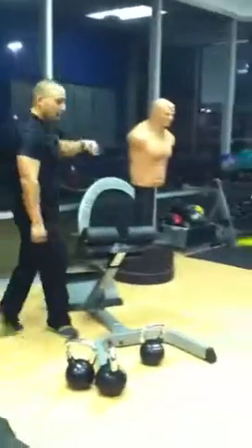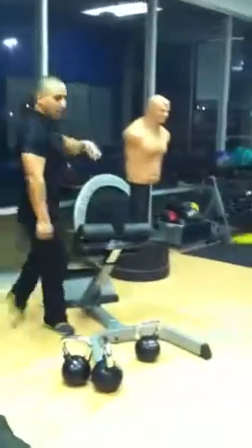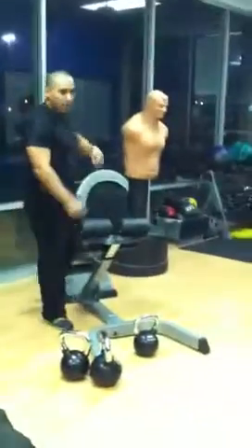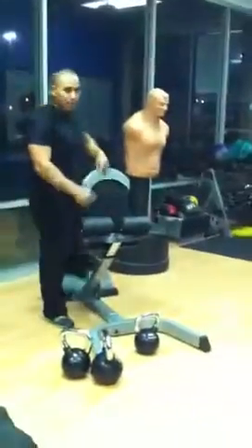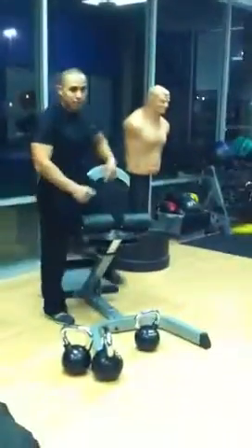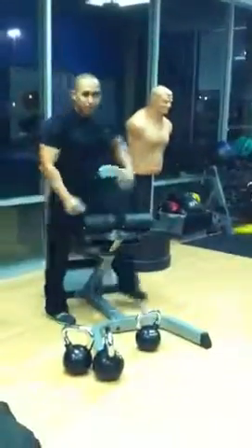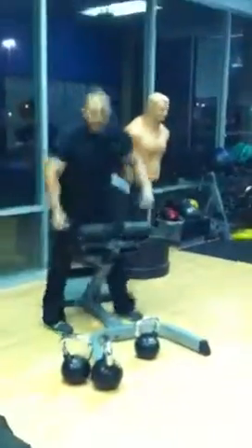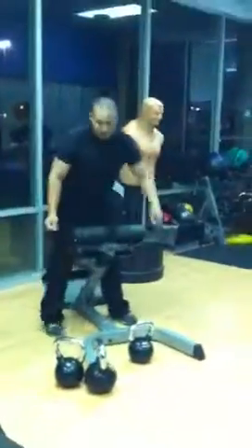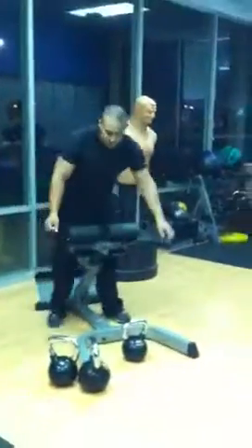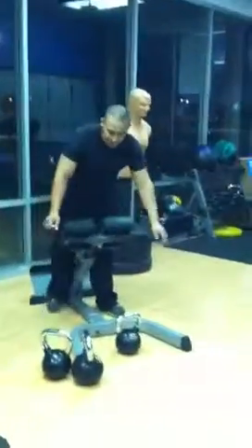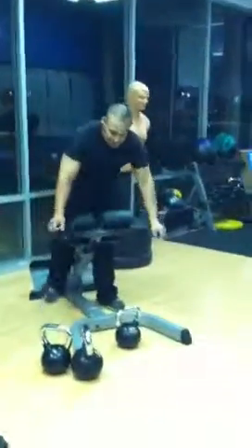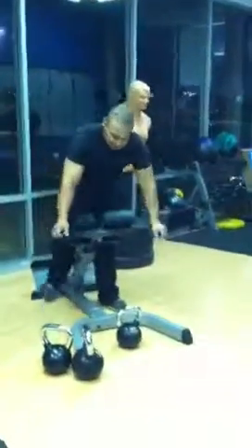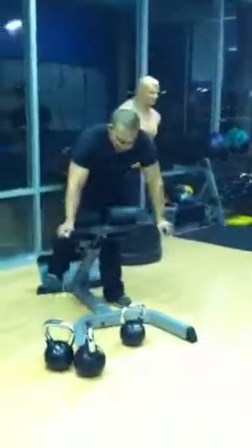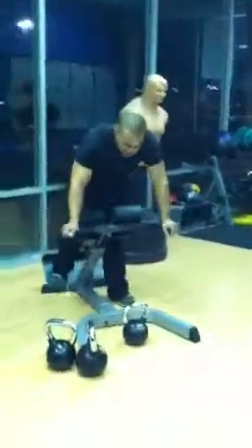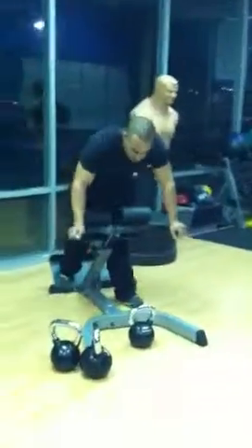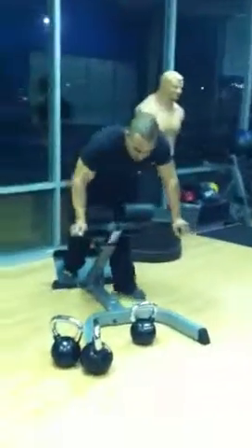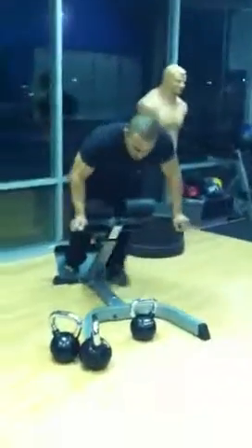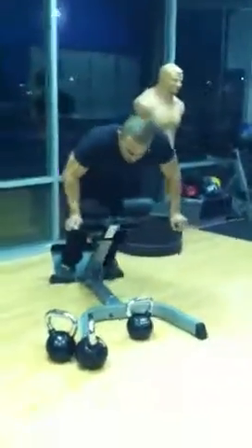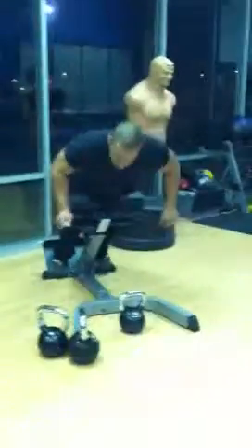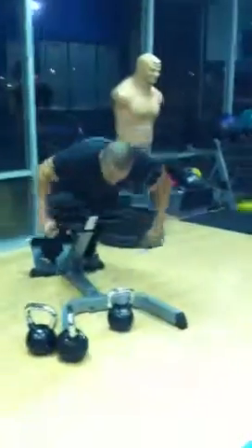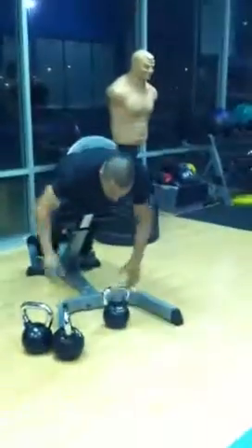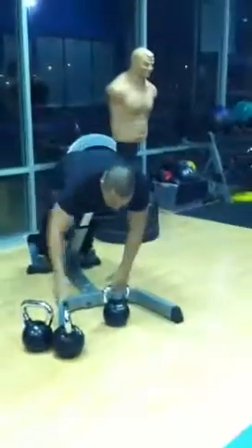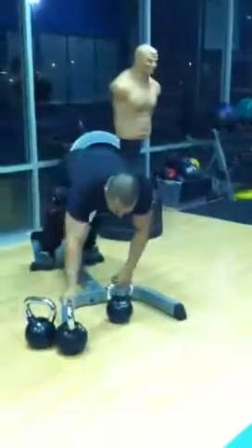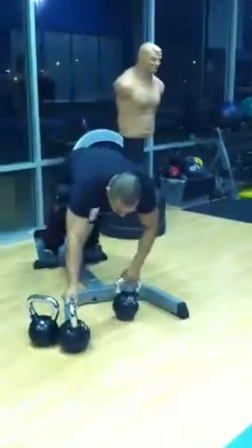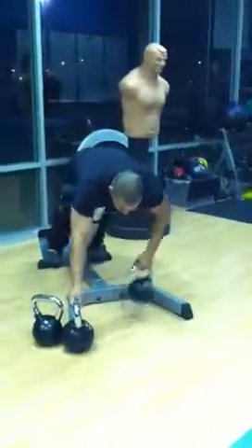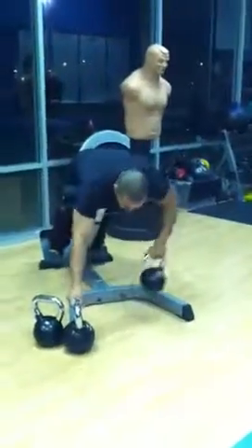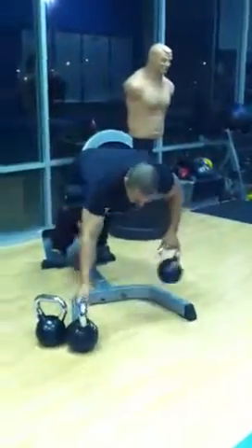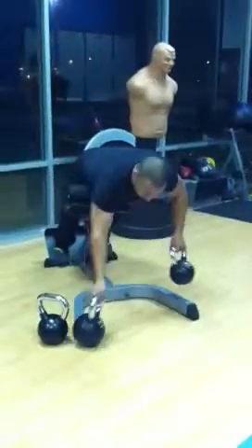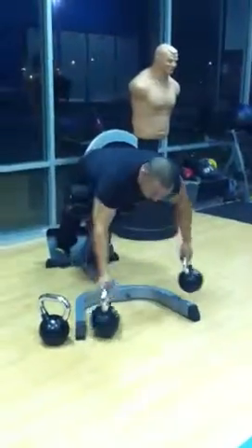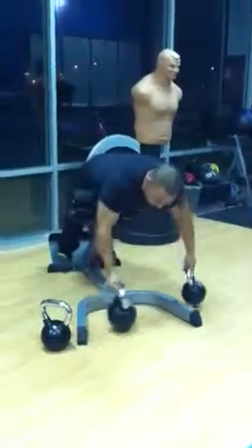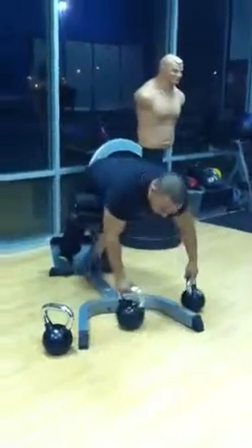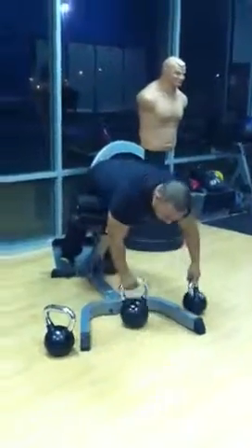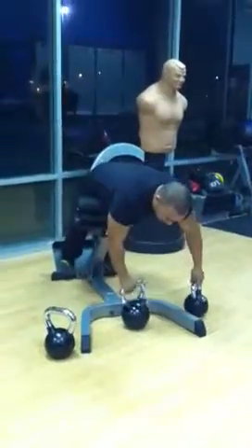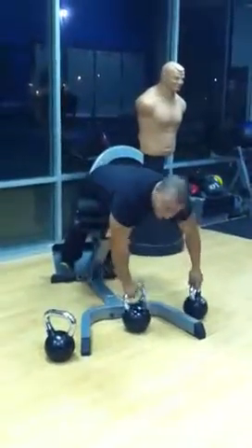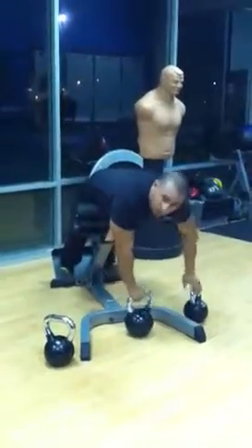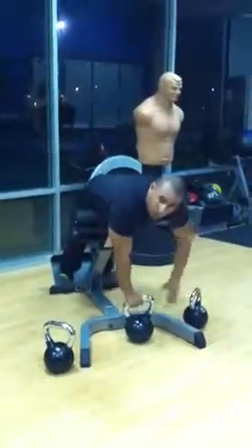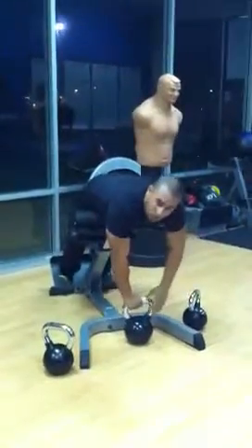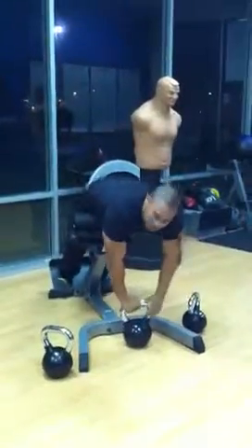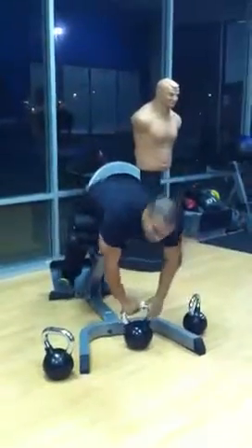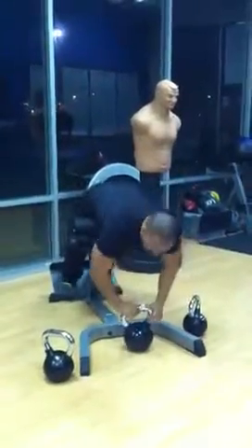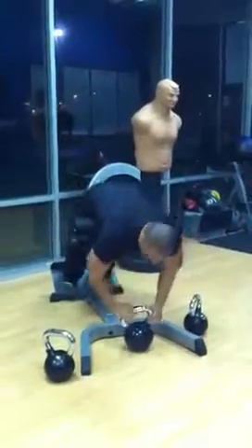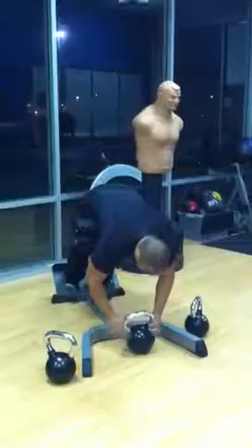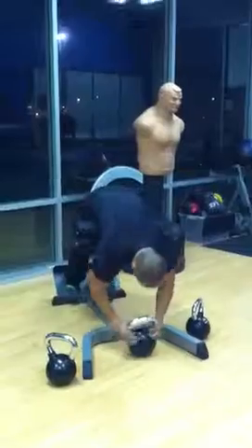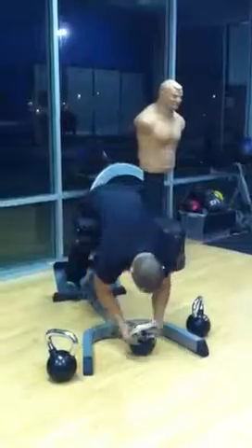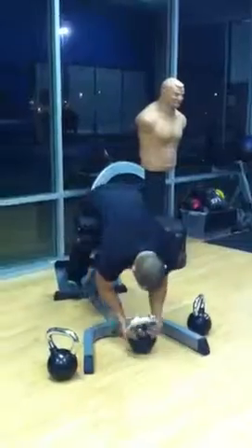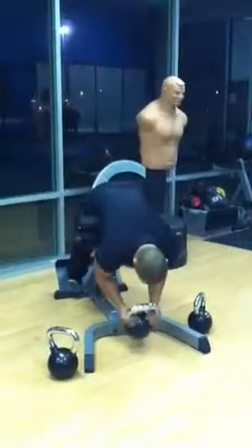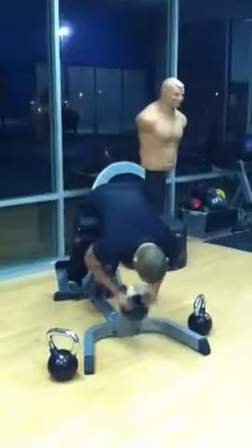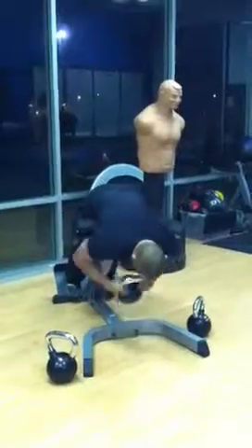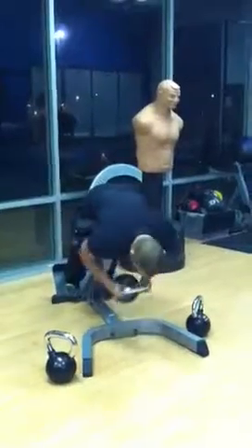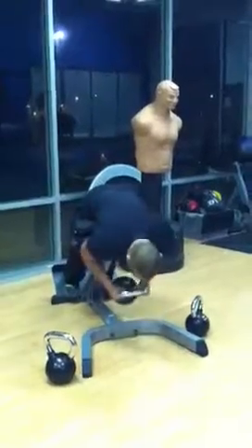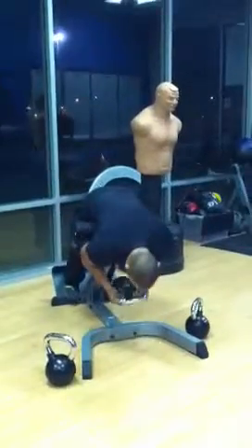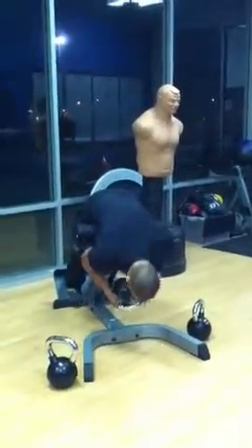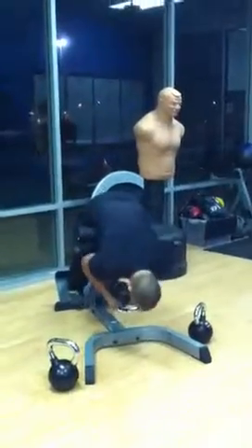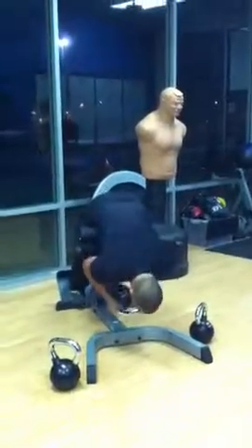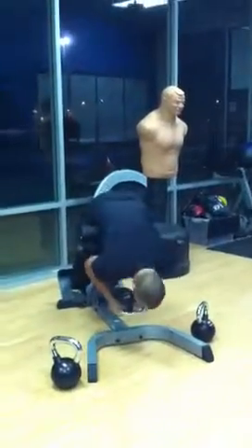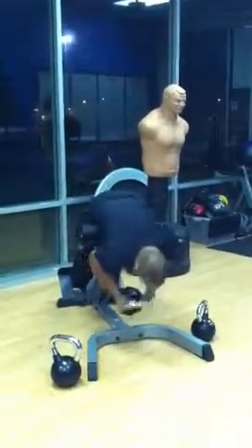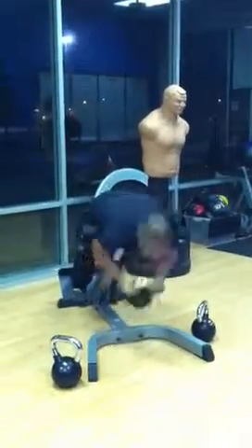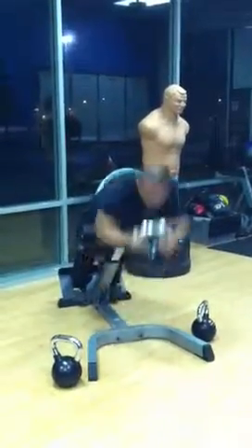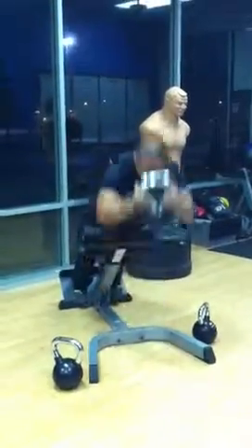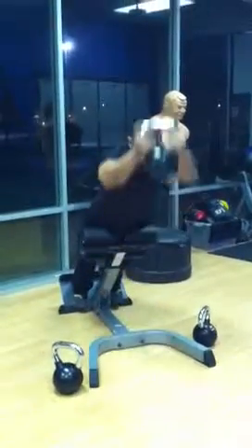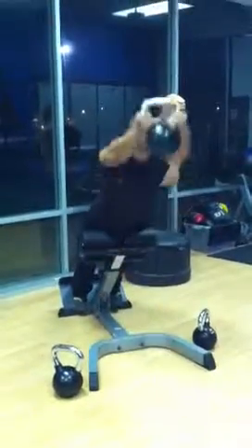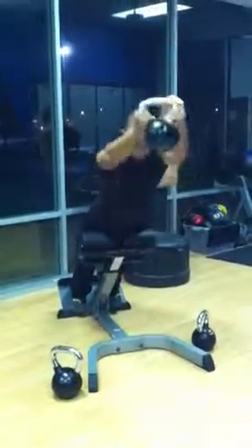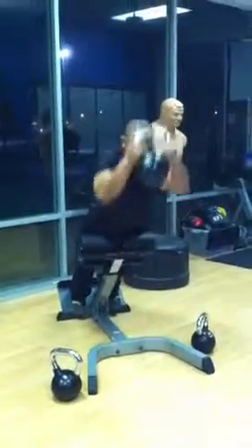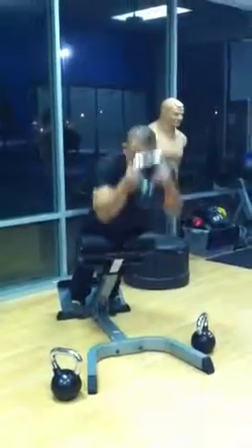Come over to back extension — choose any weight you want — and hold it for 10.